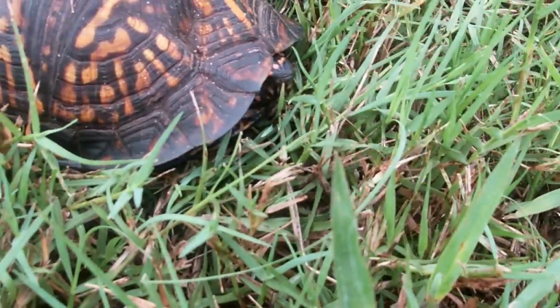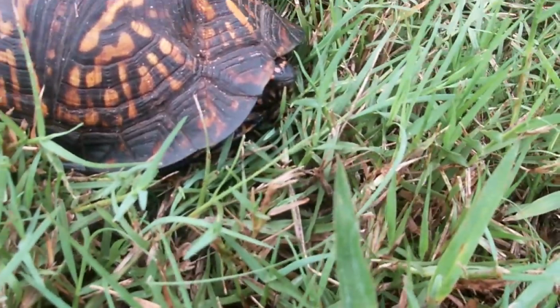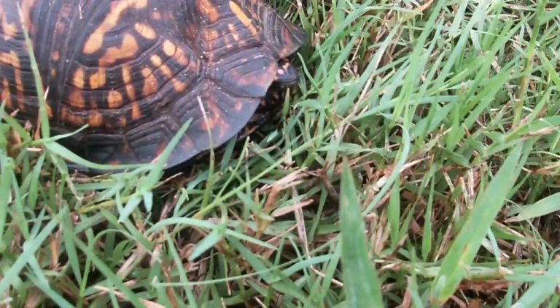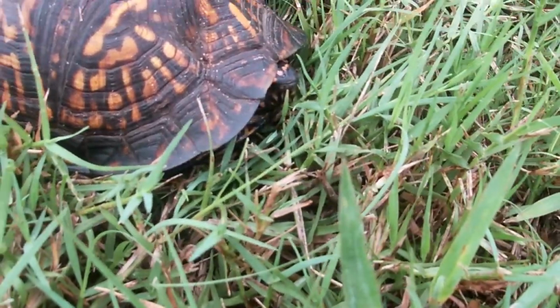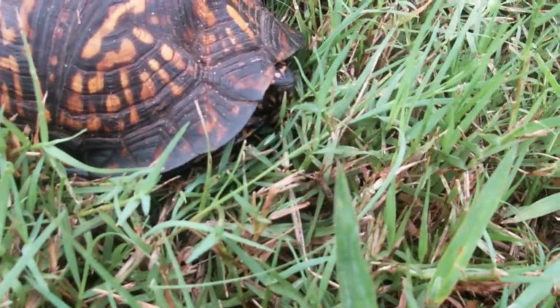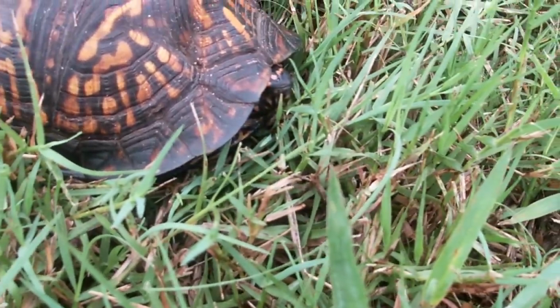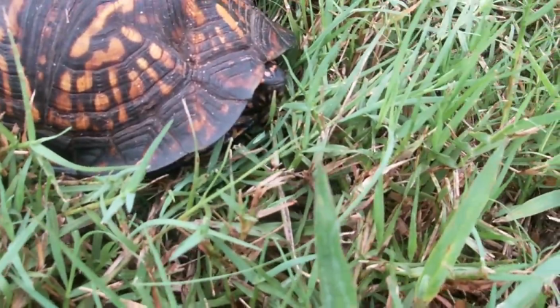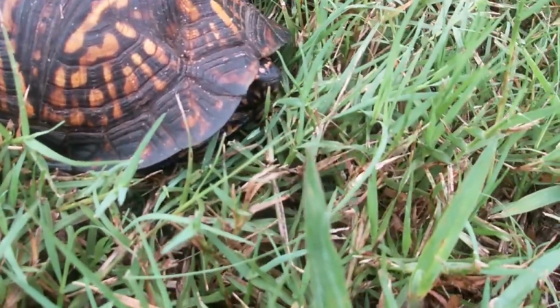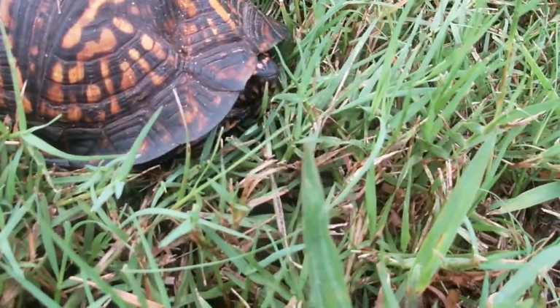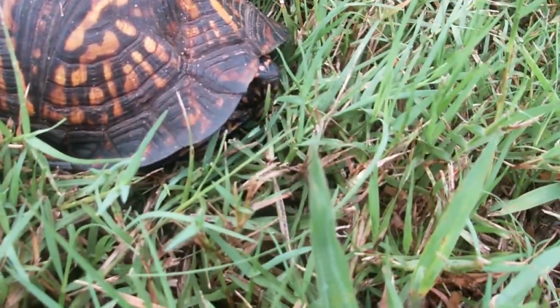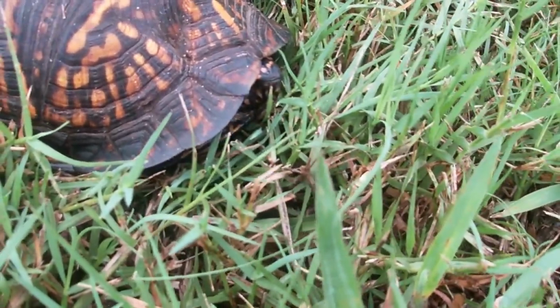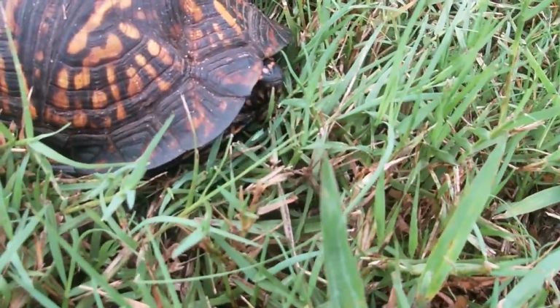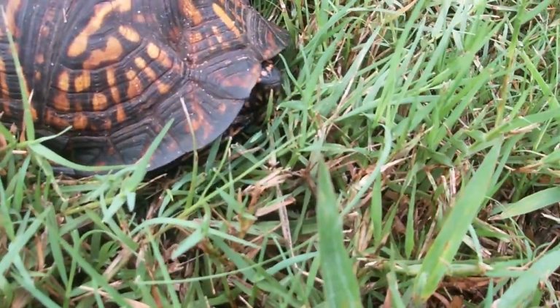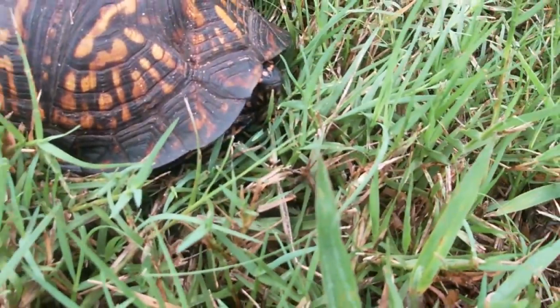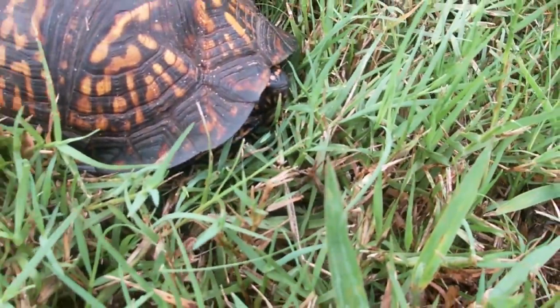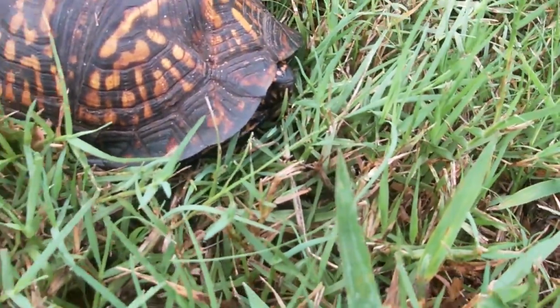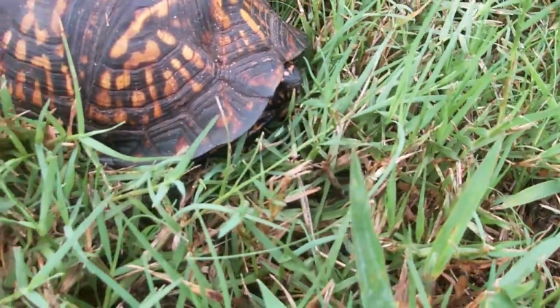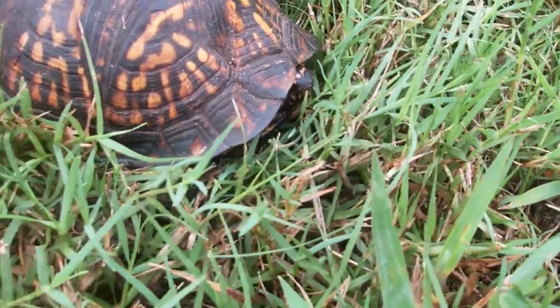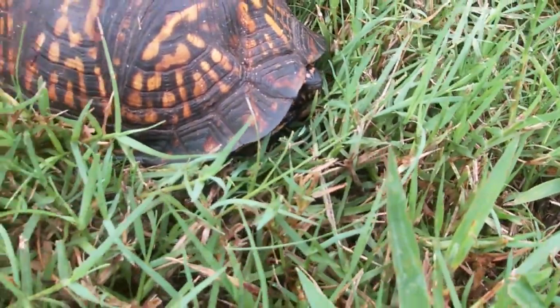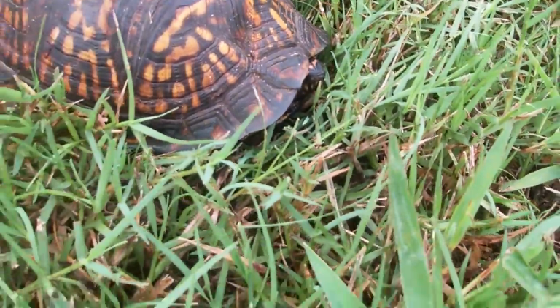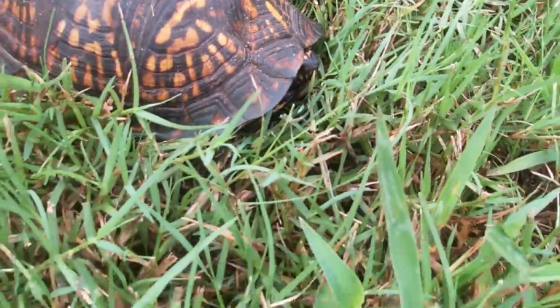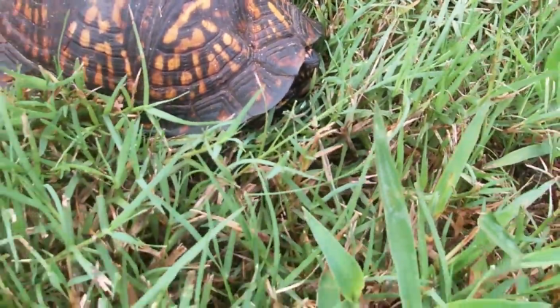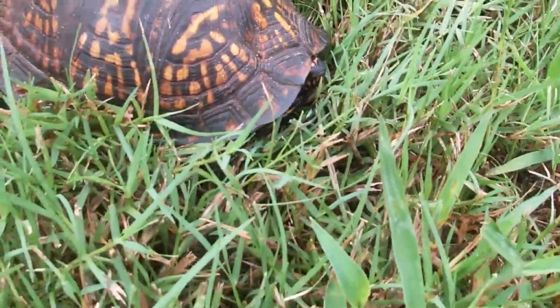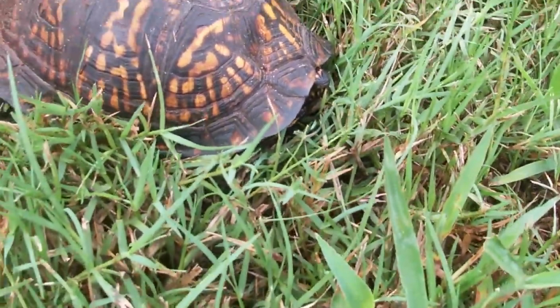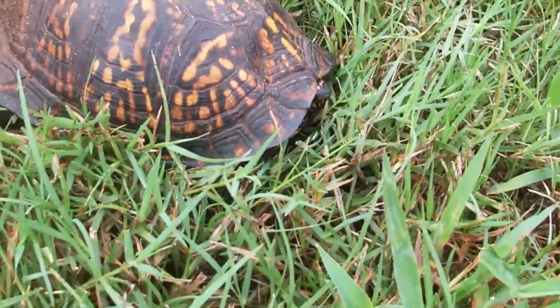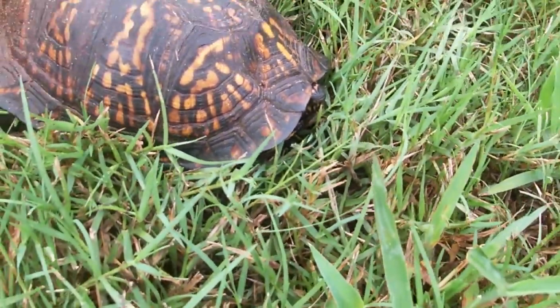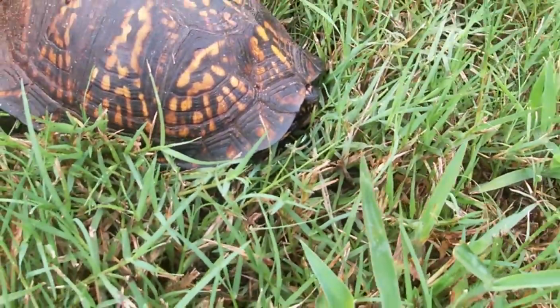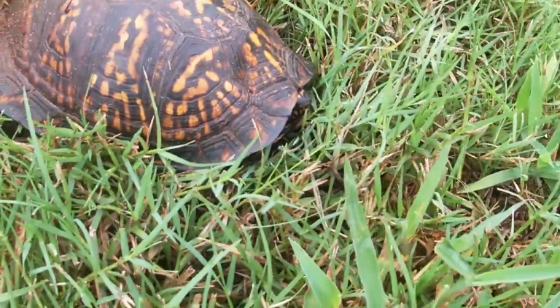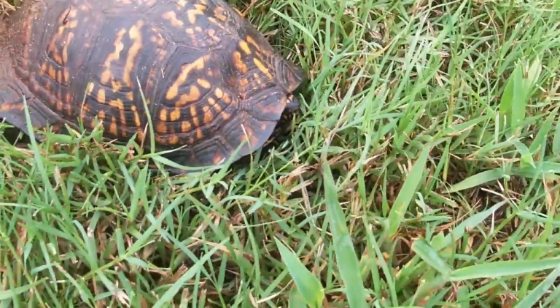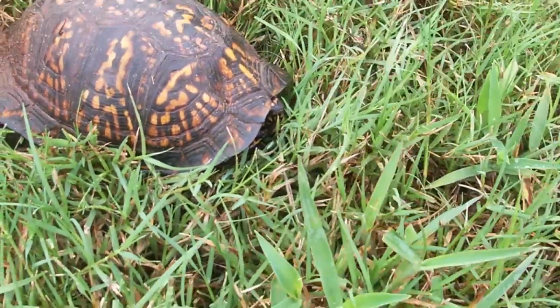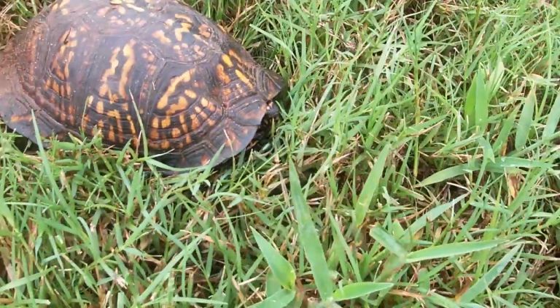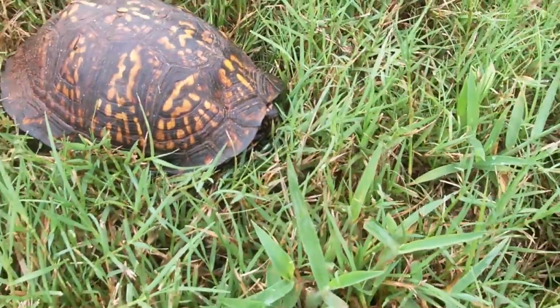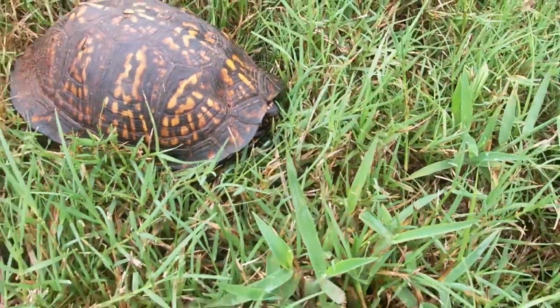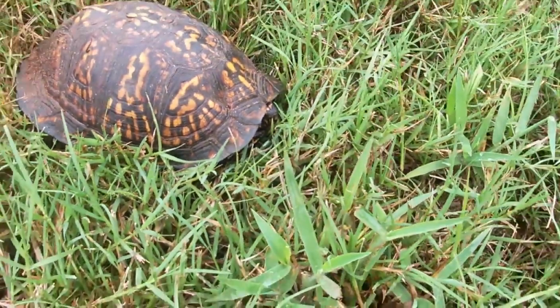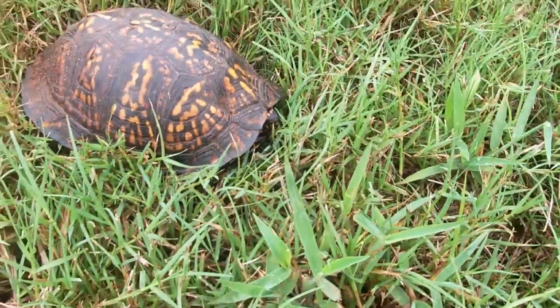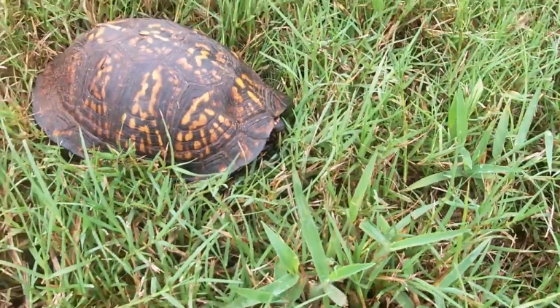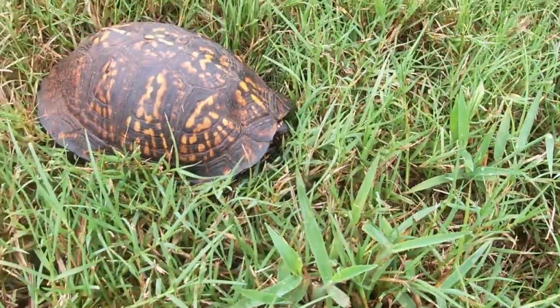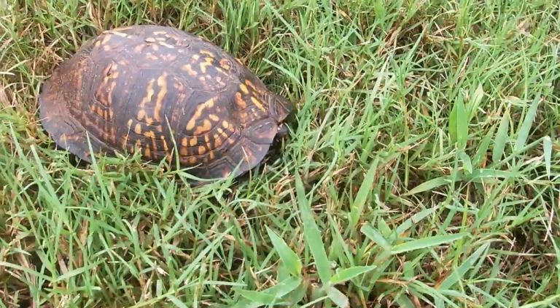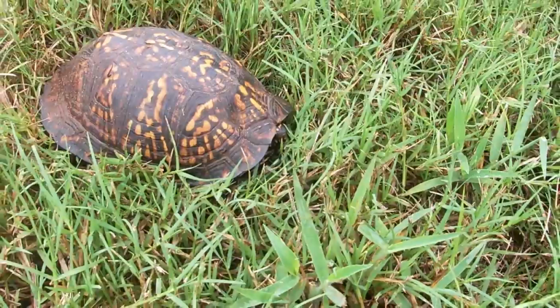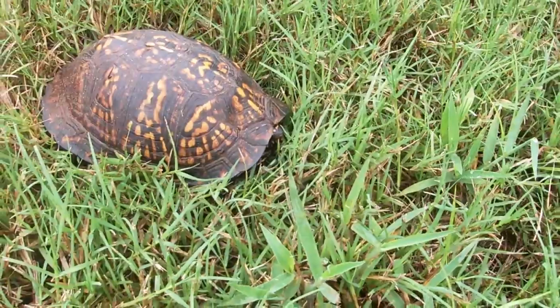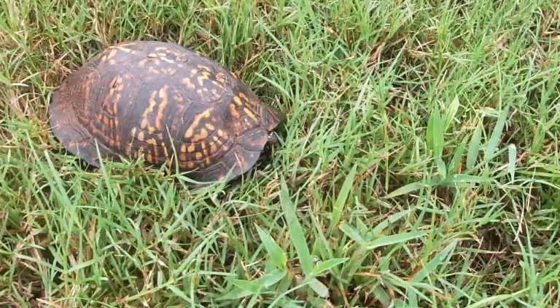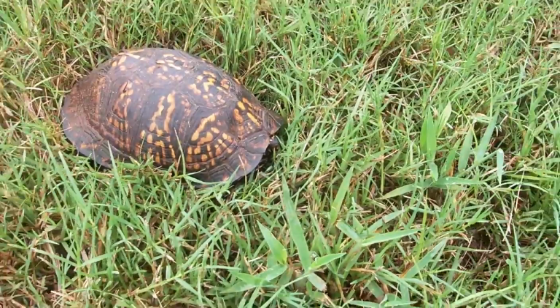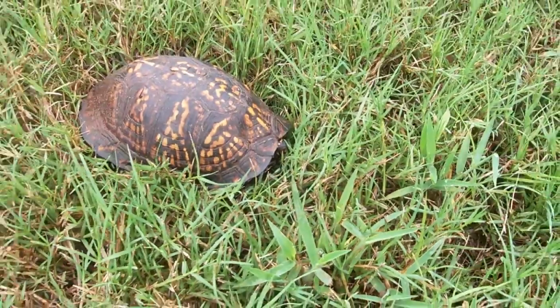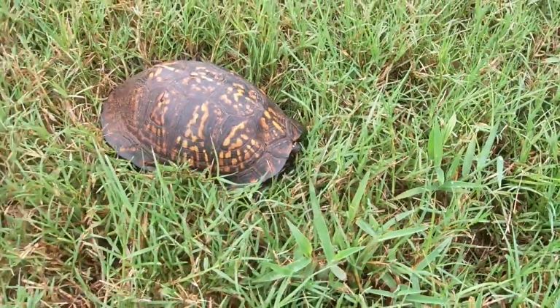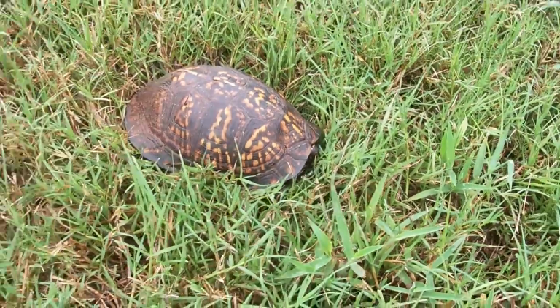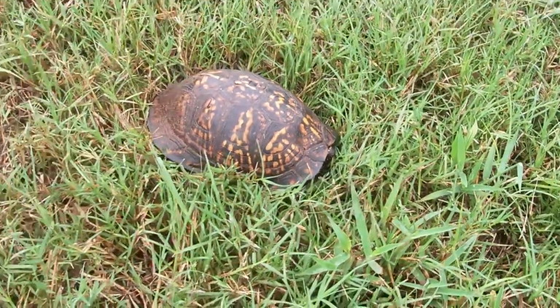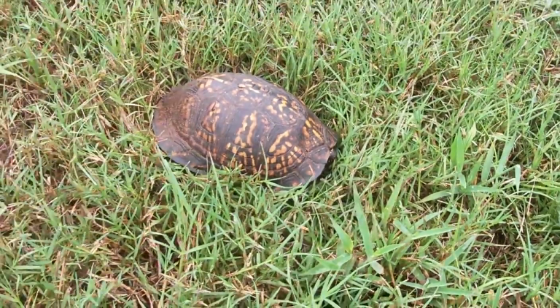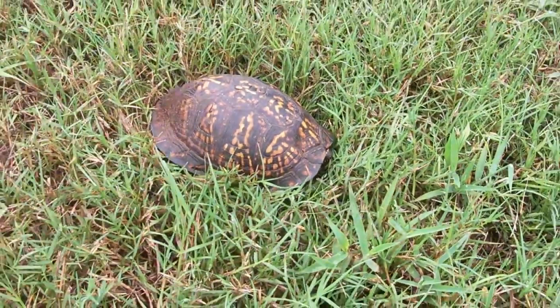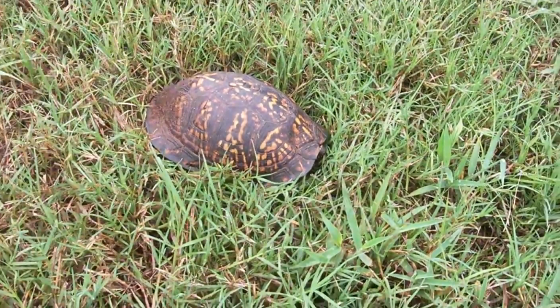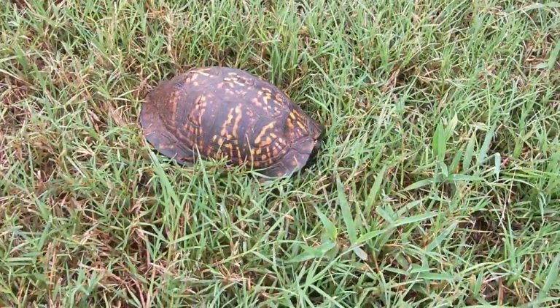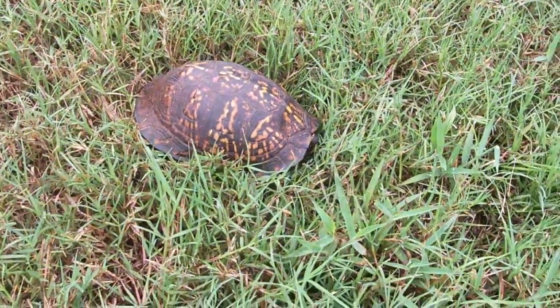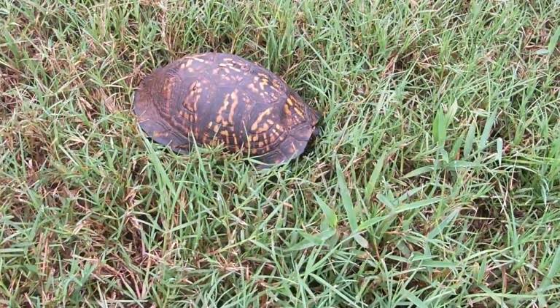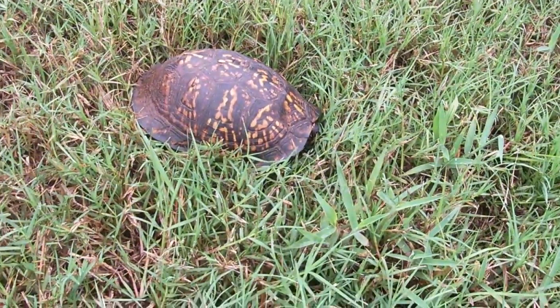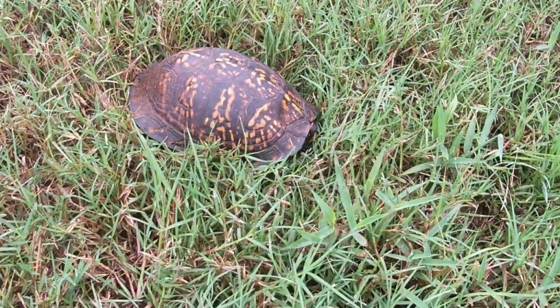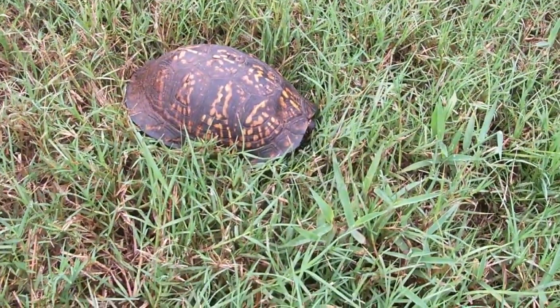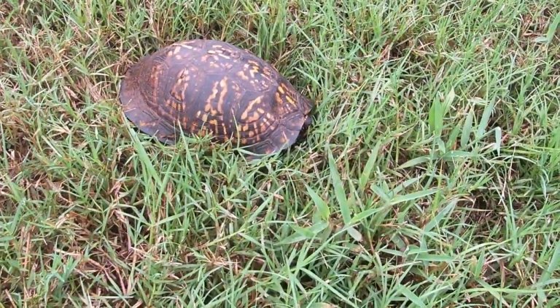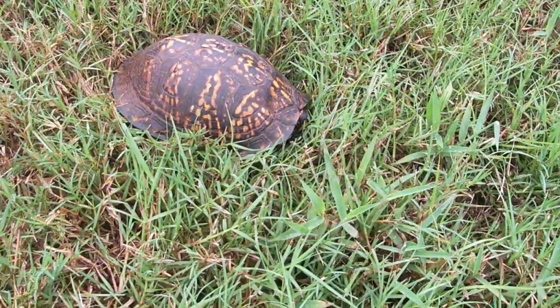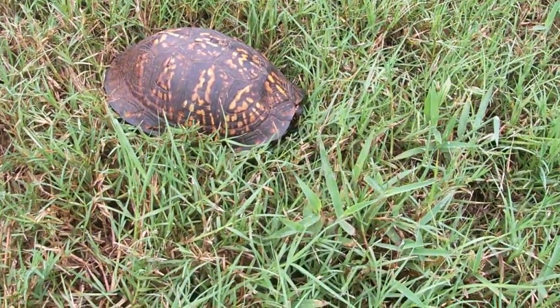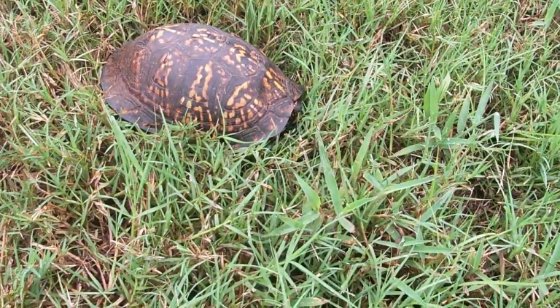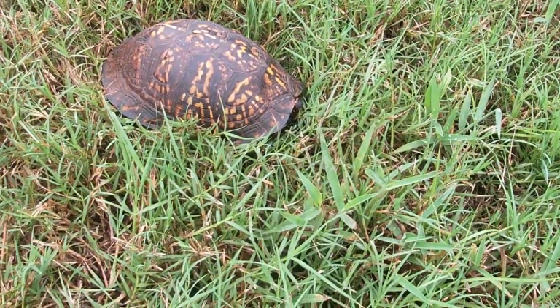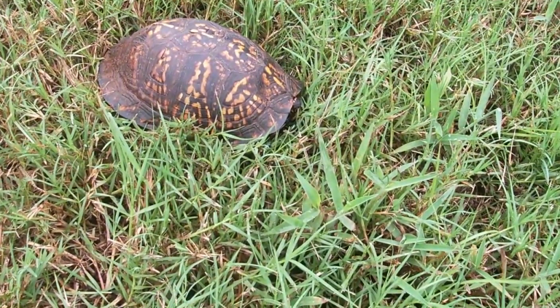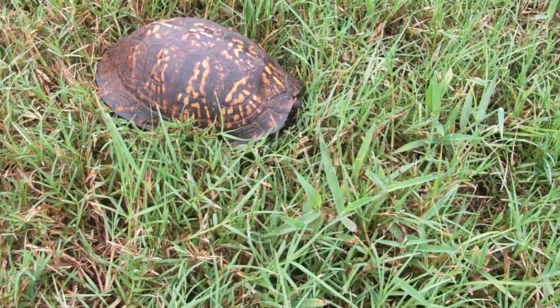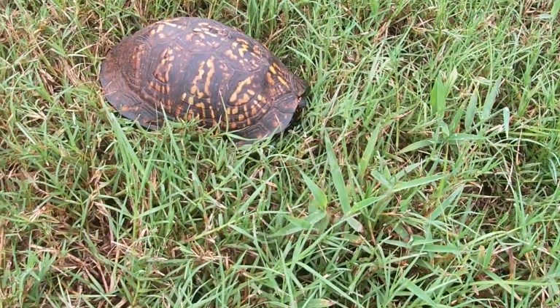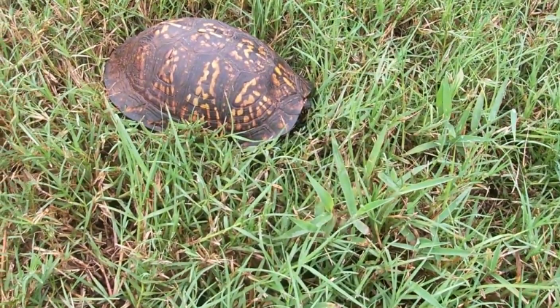They can often be found trekking along the side of the road or highway after a heavy rain following a drought period, which is exactly when and how I found this guy.